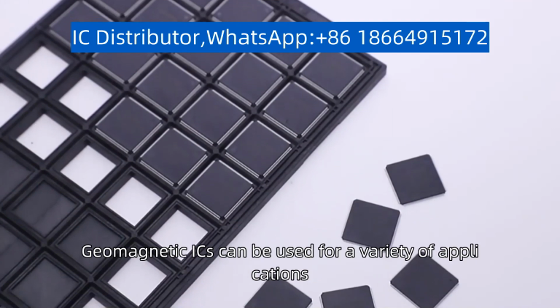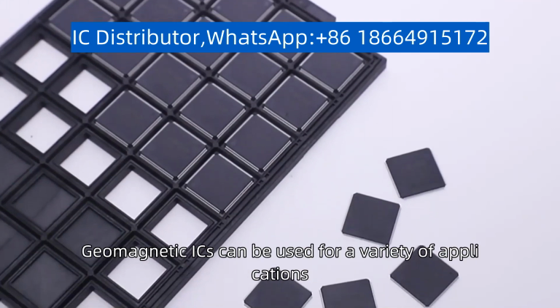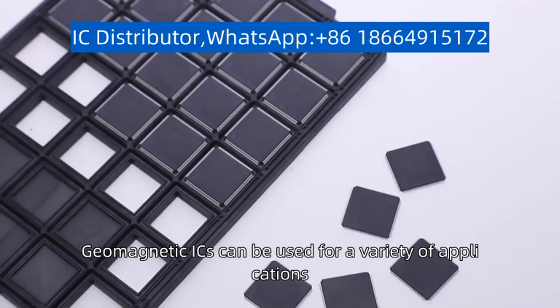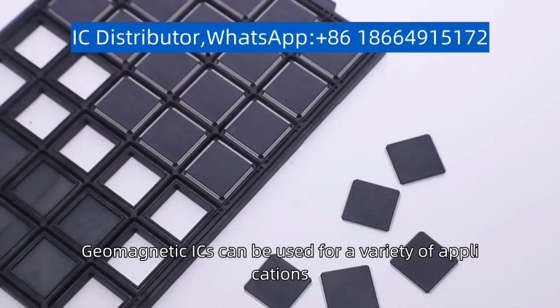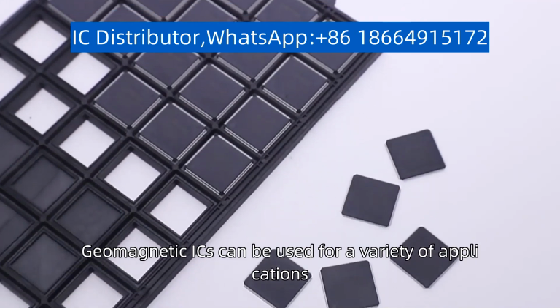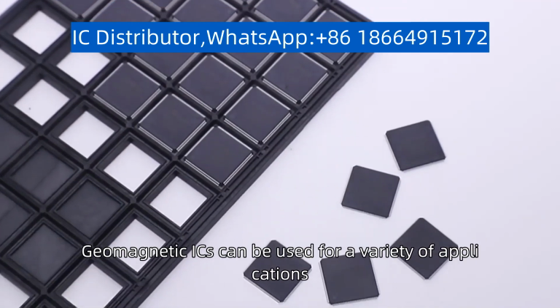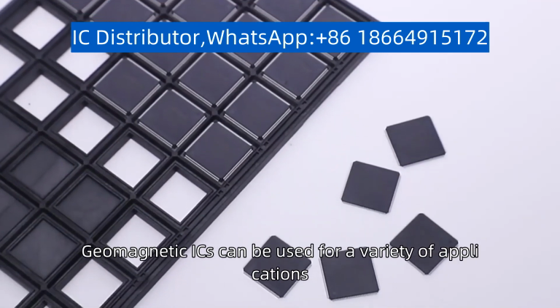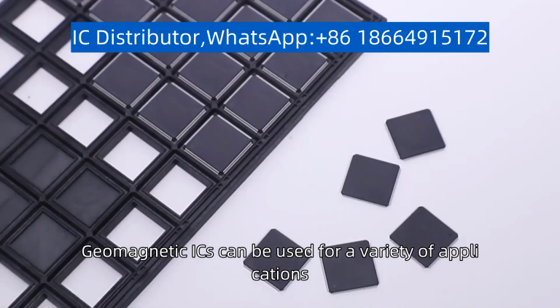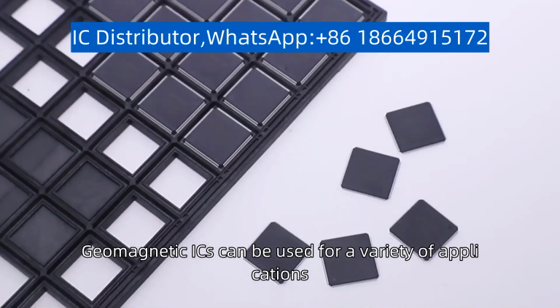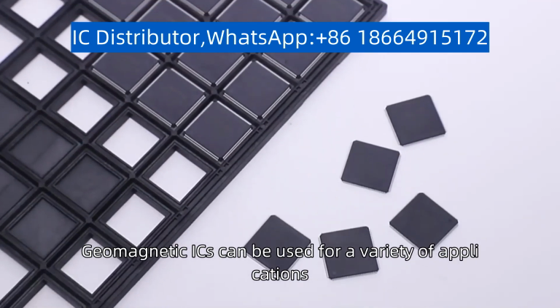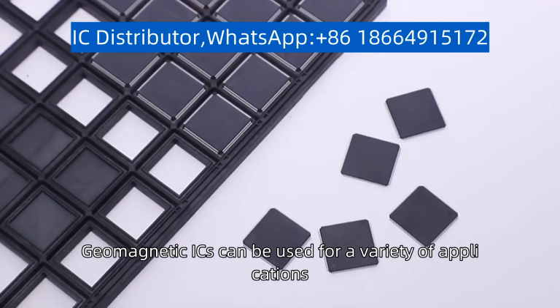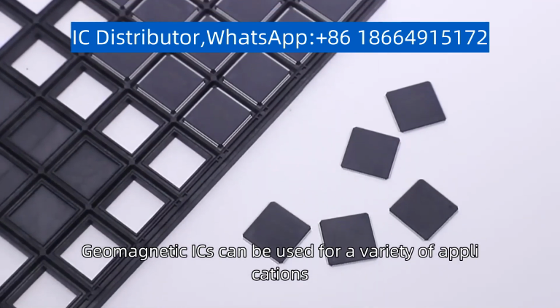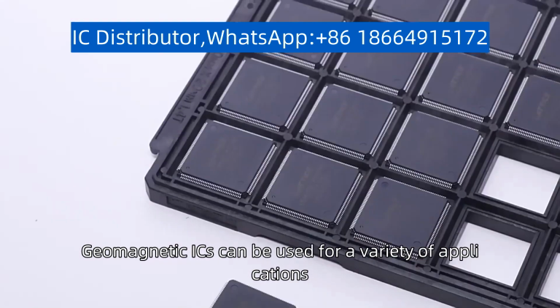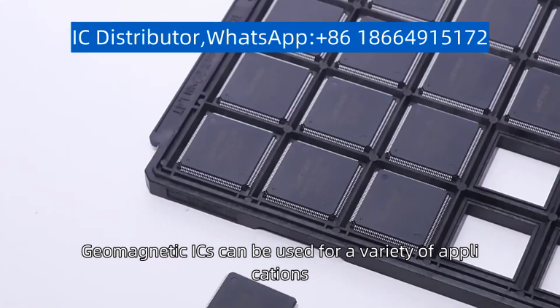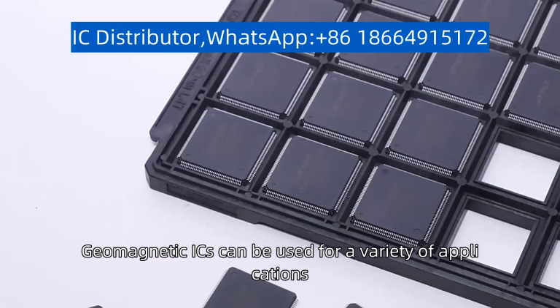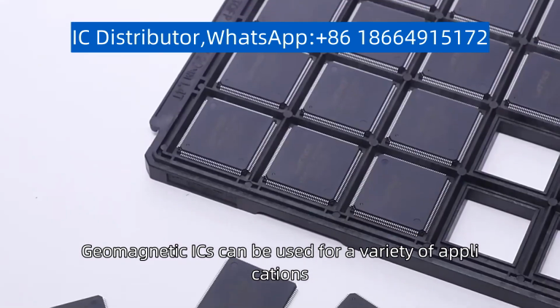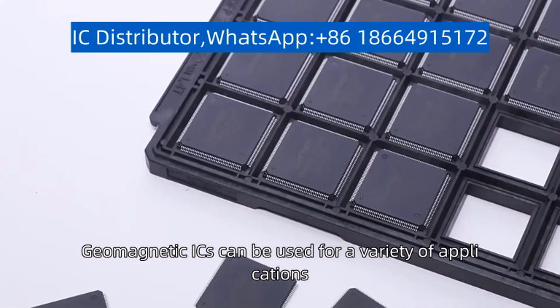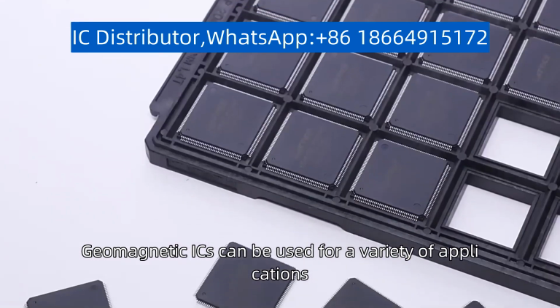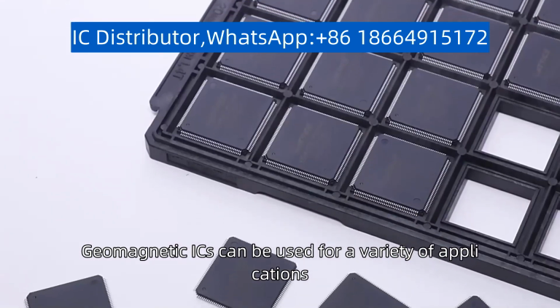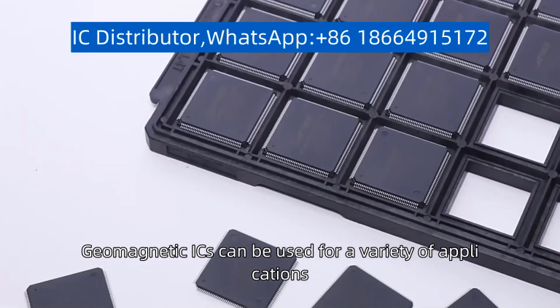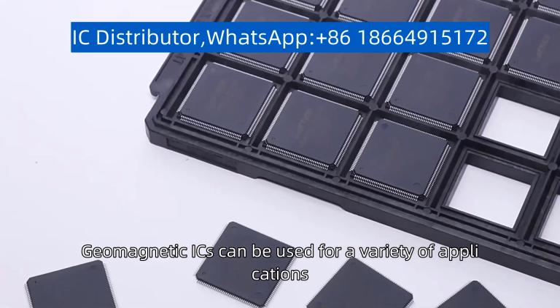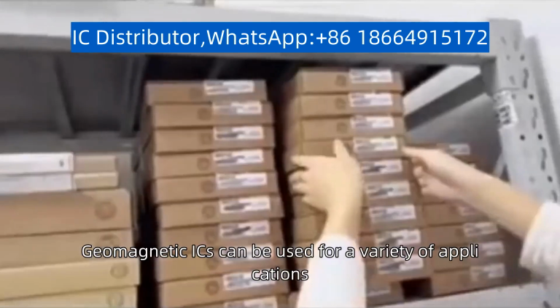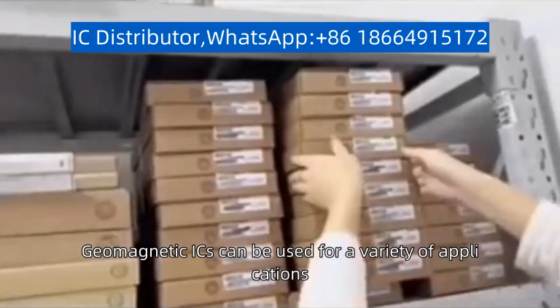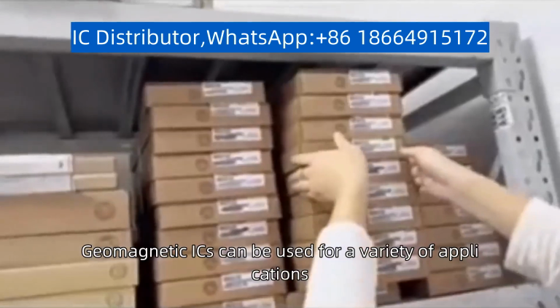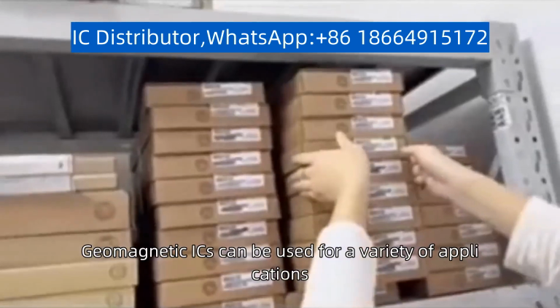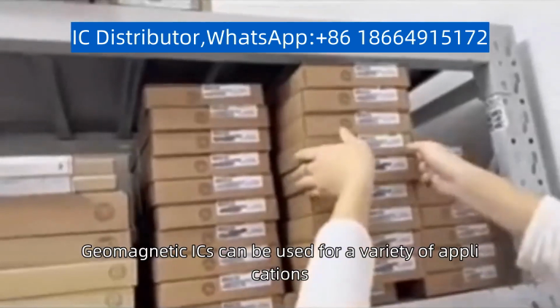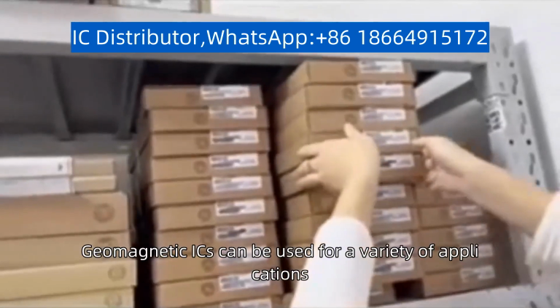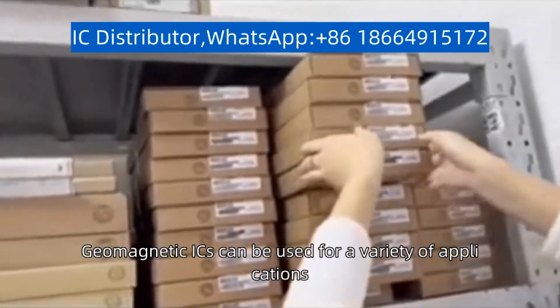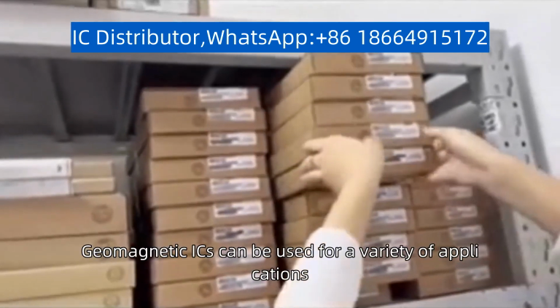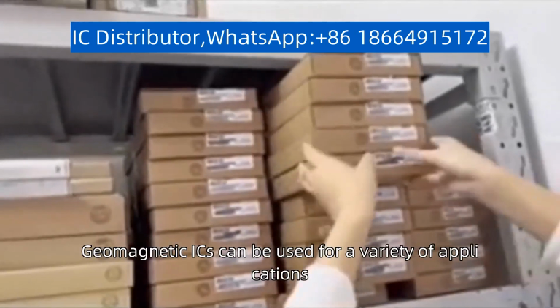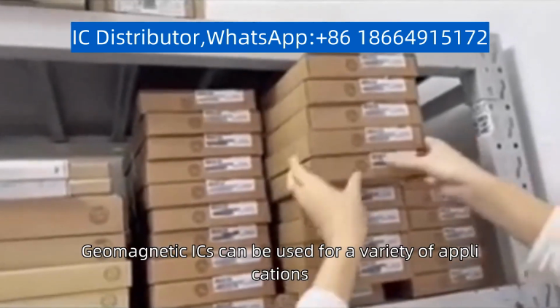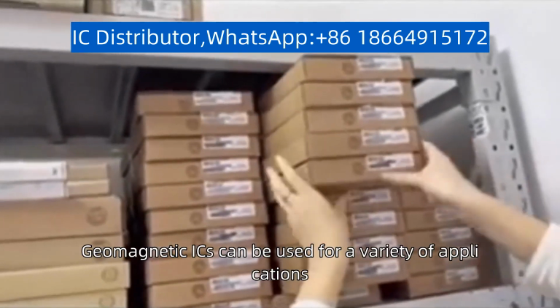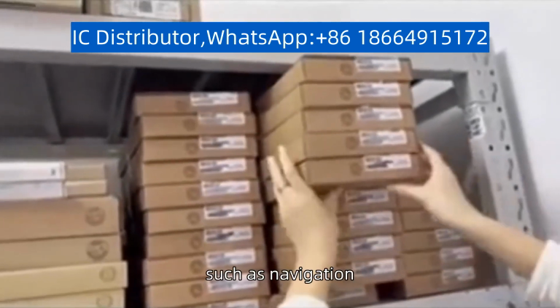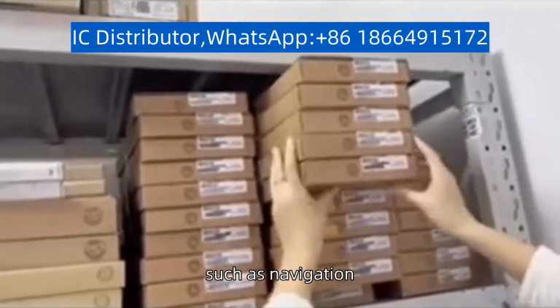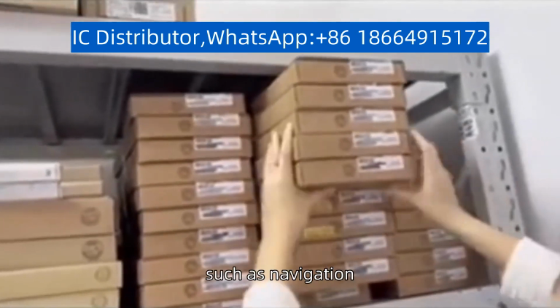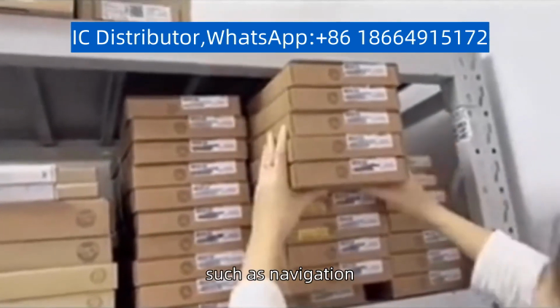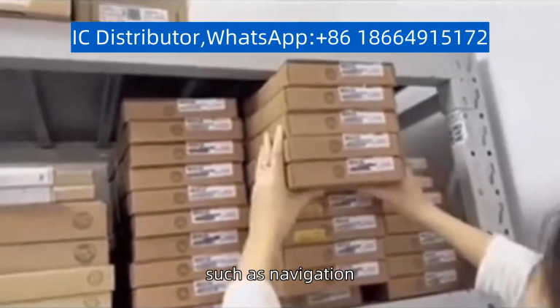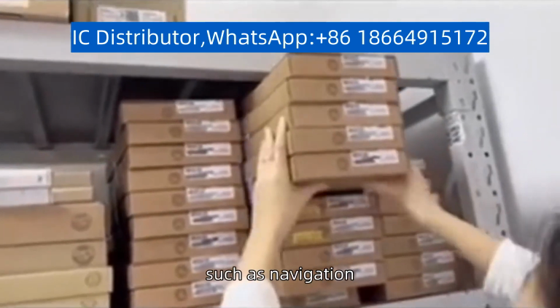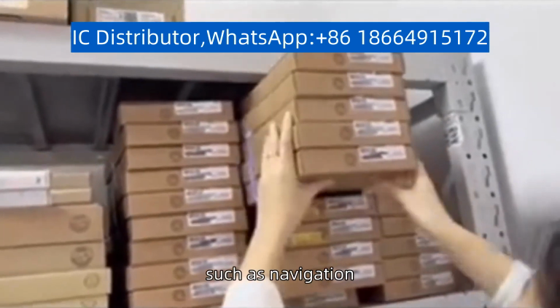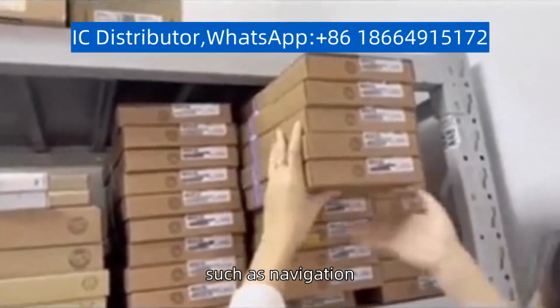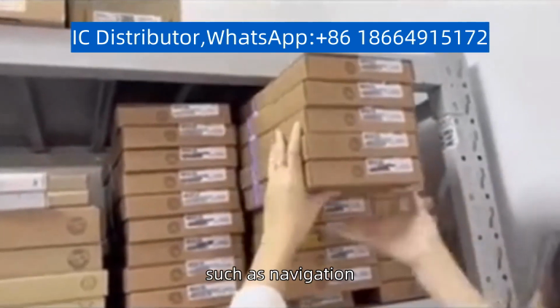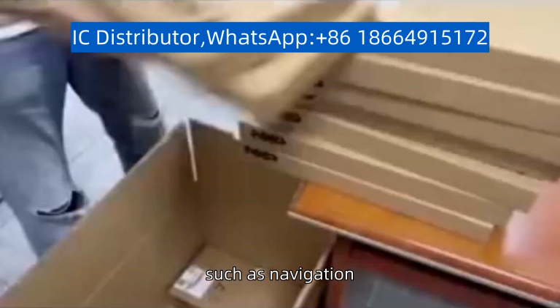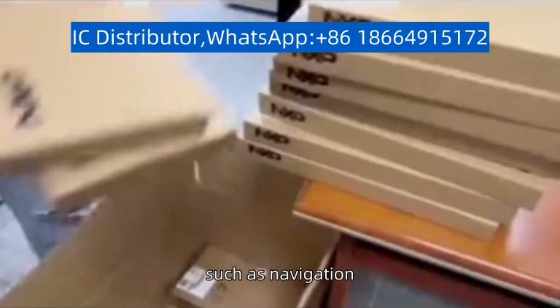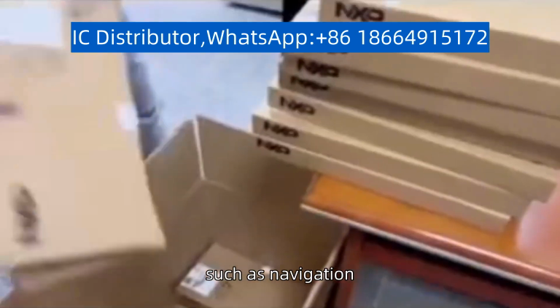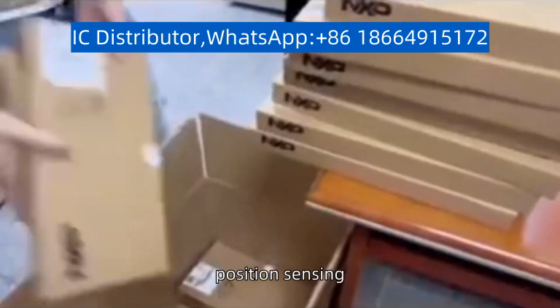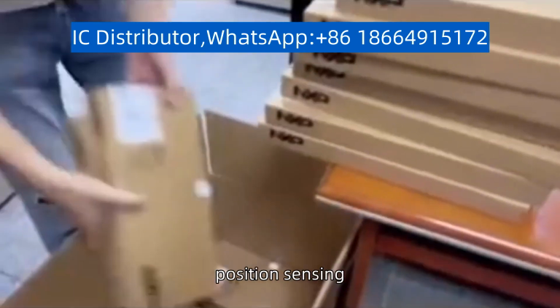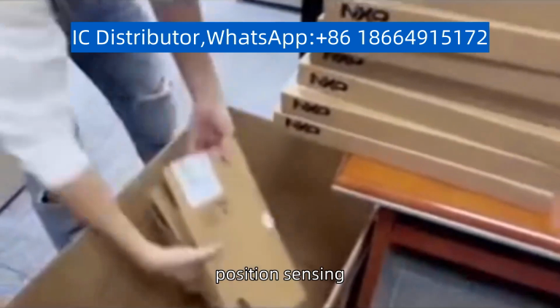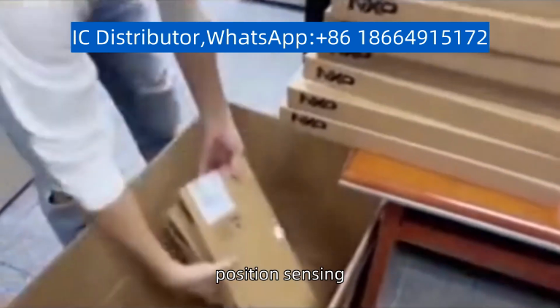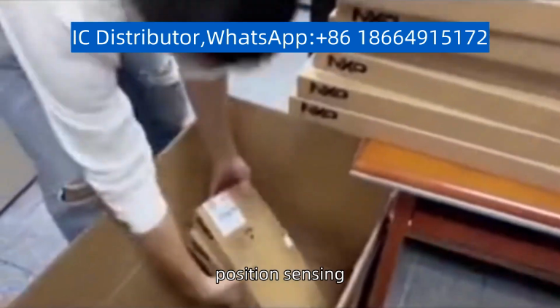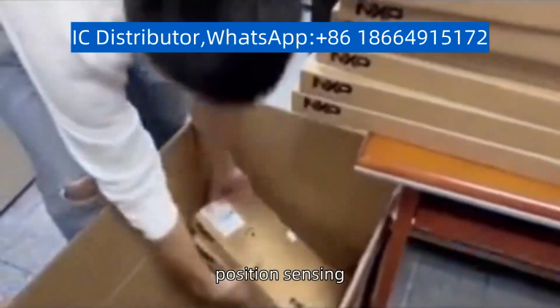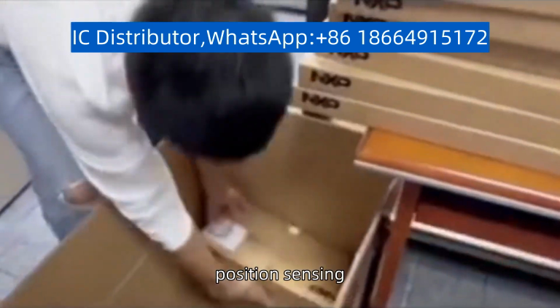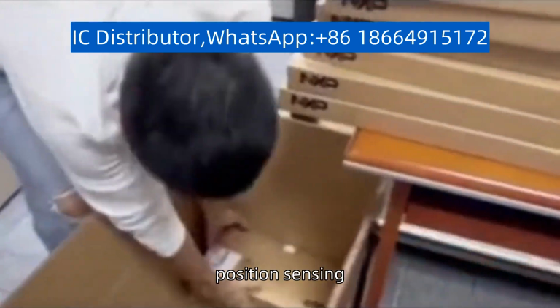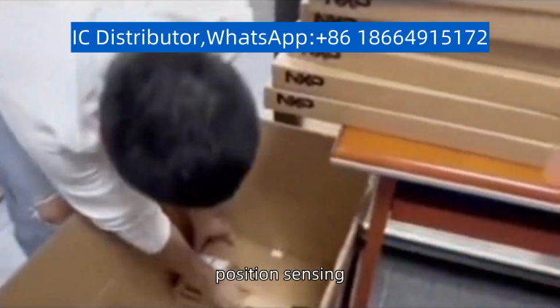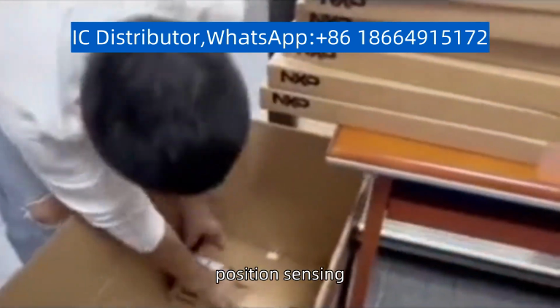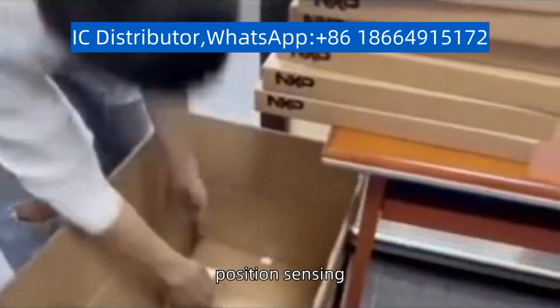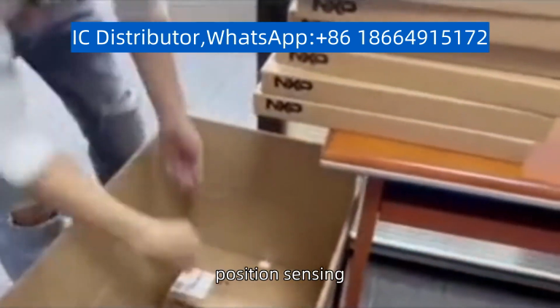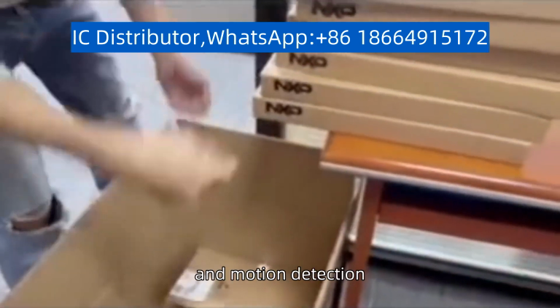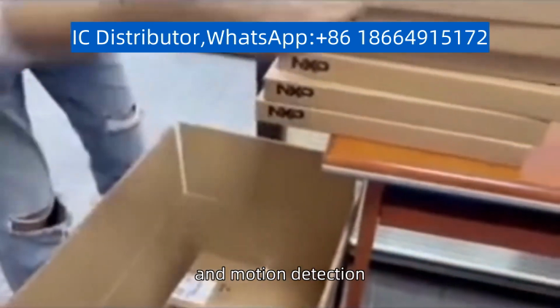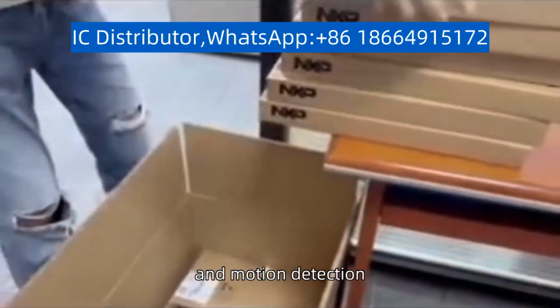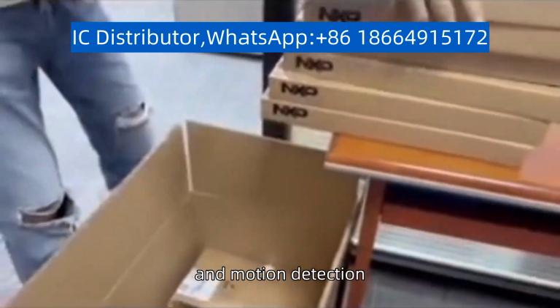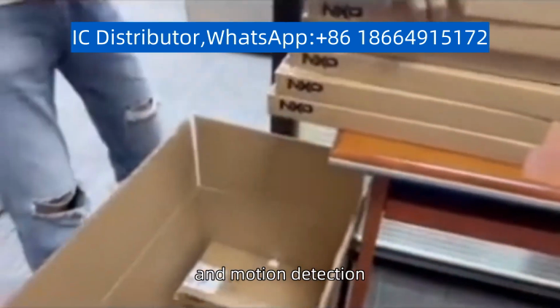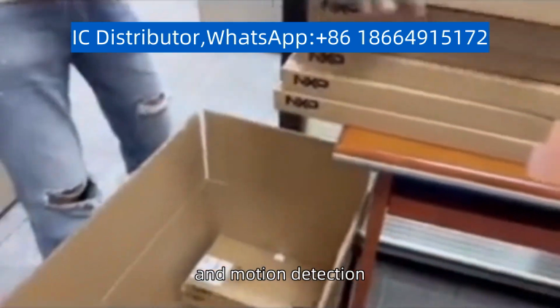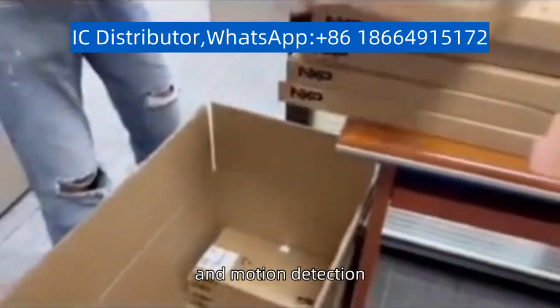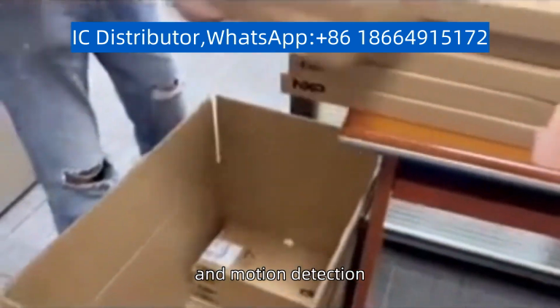Geomagnetic ICs can be used for a variety of applications, such as navigation, position sensing, and motion detection.